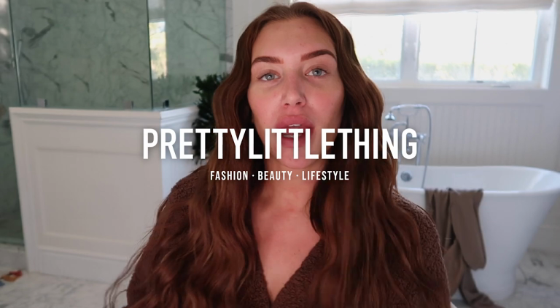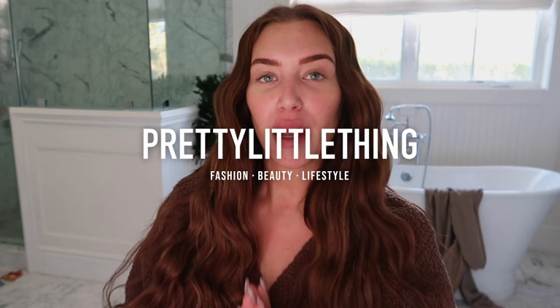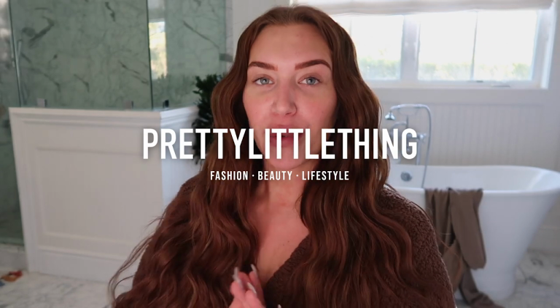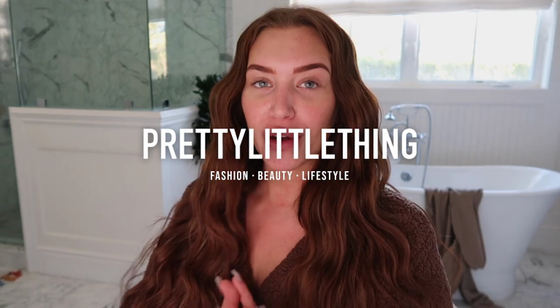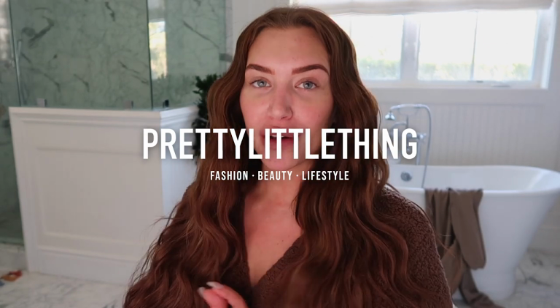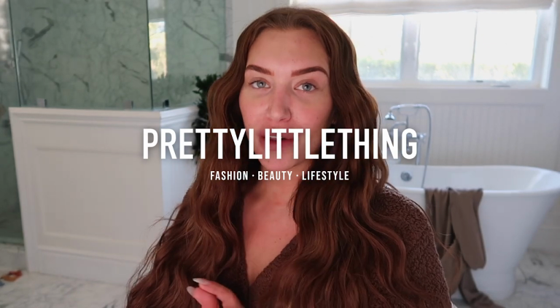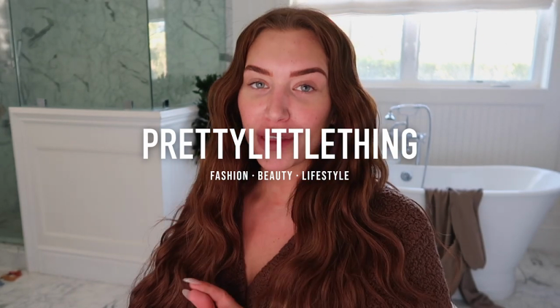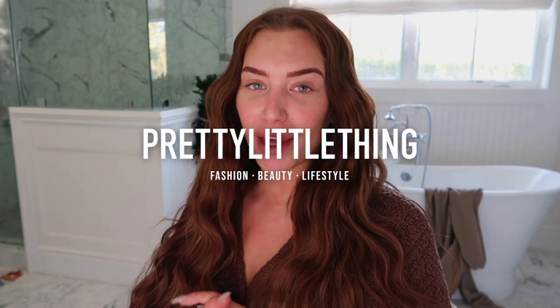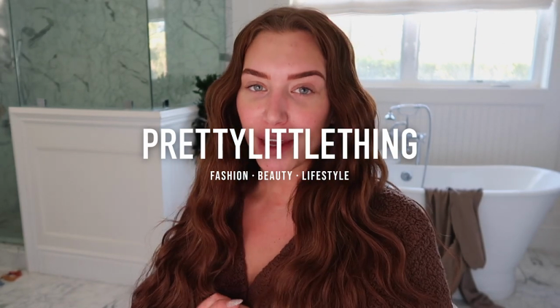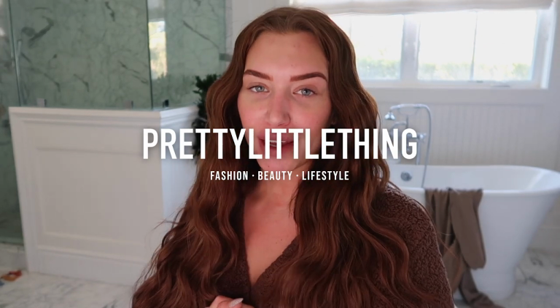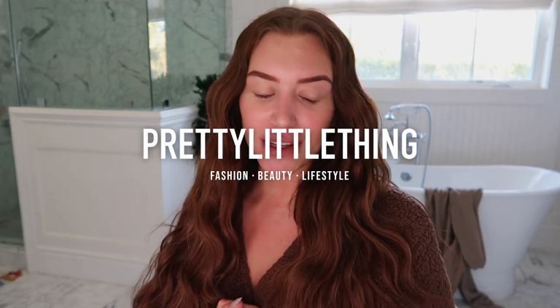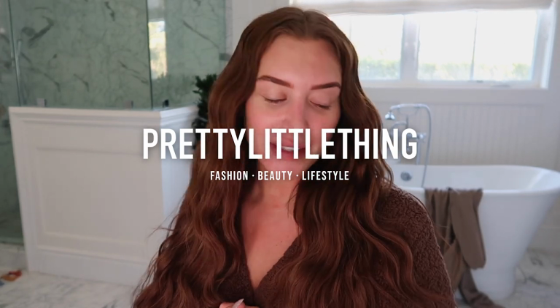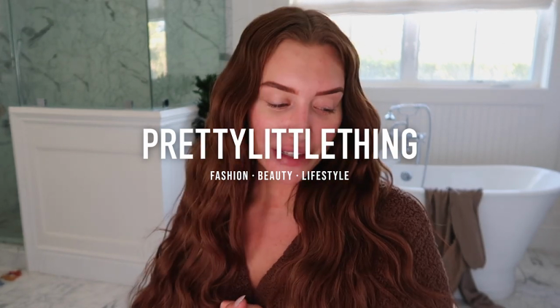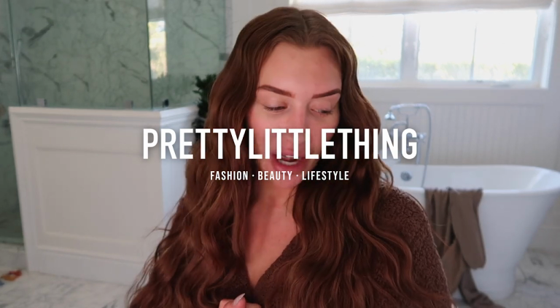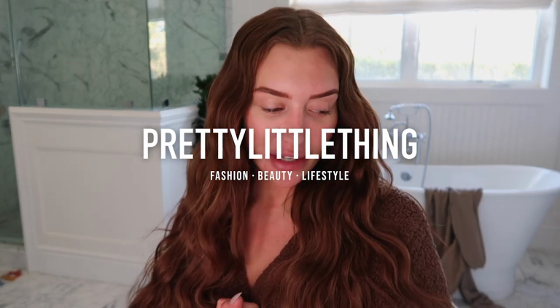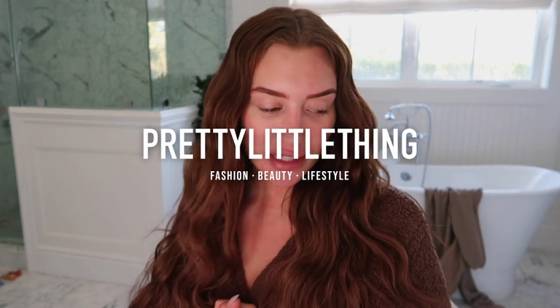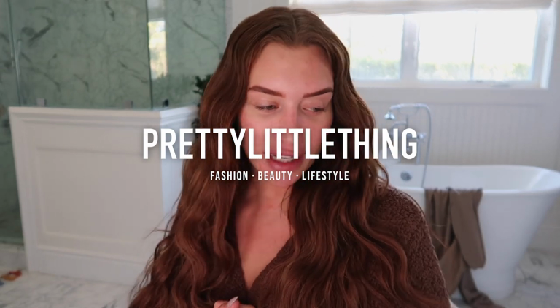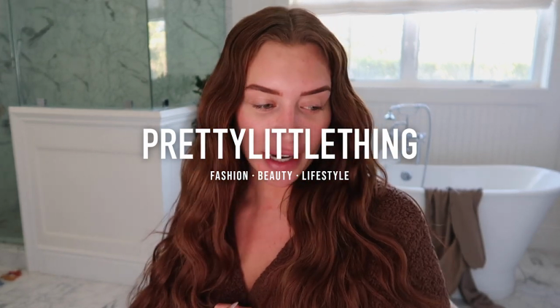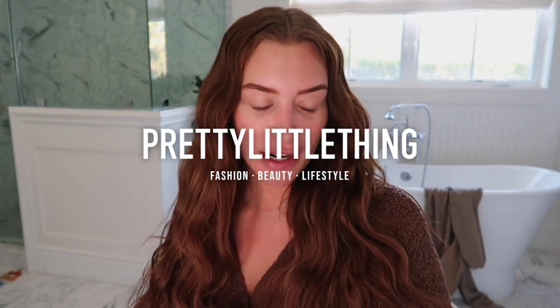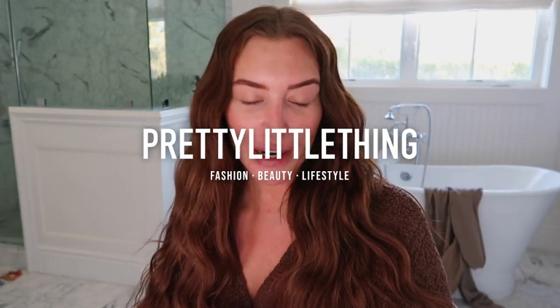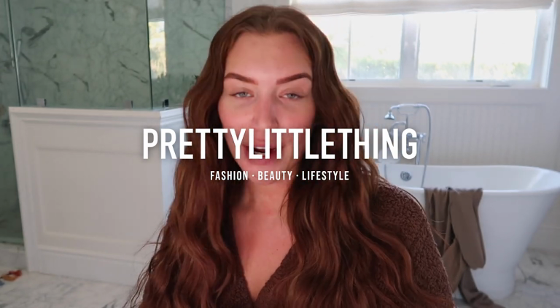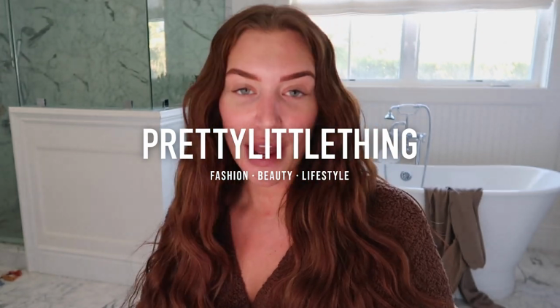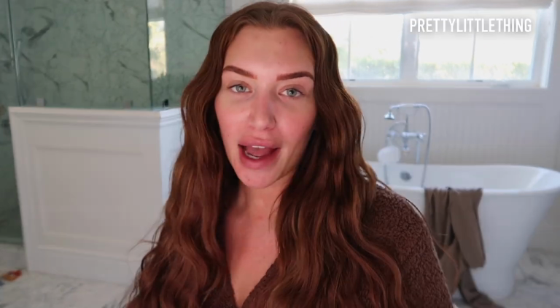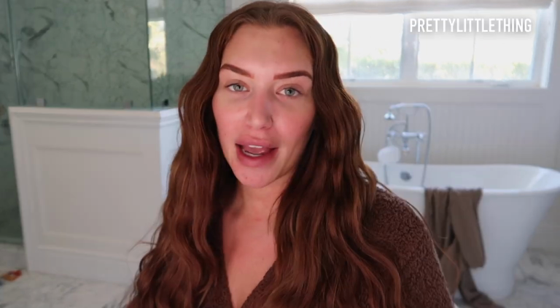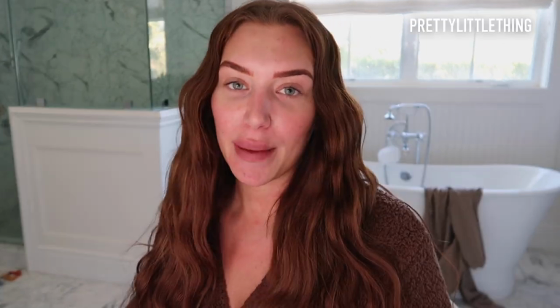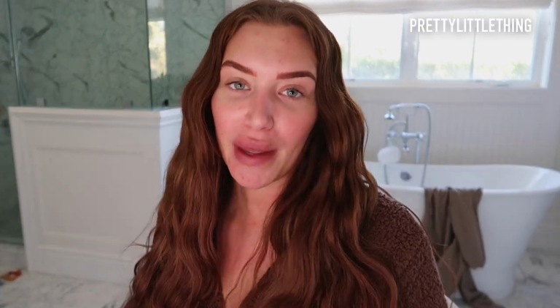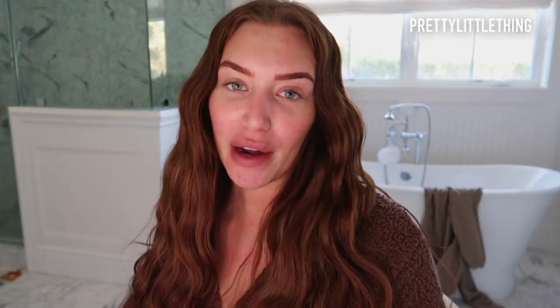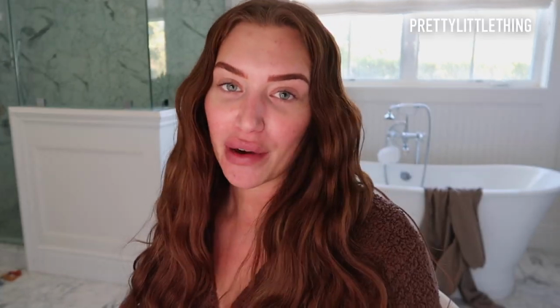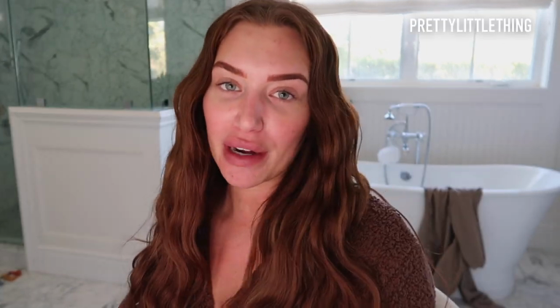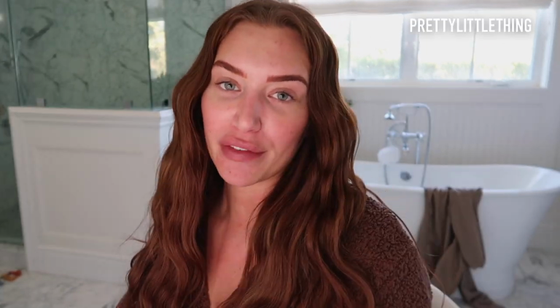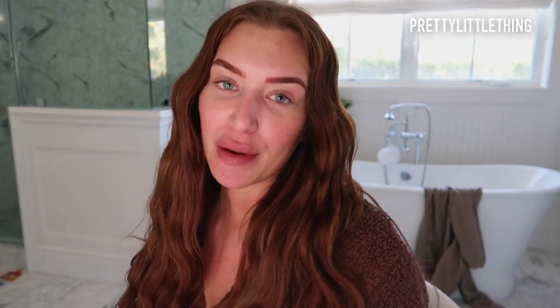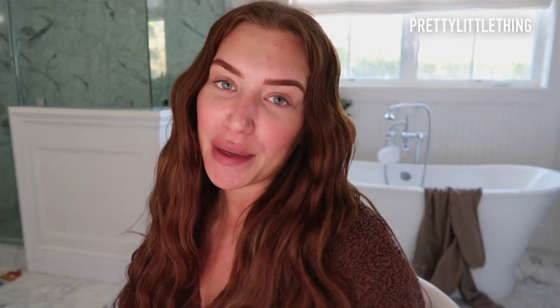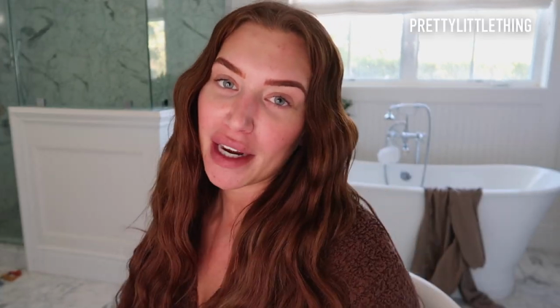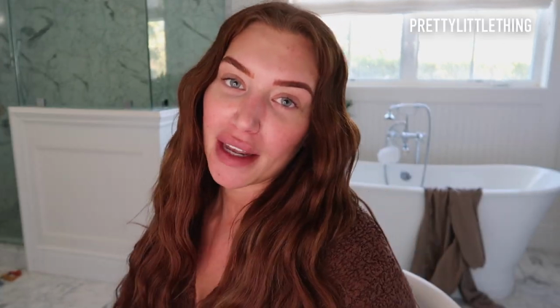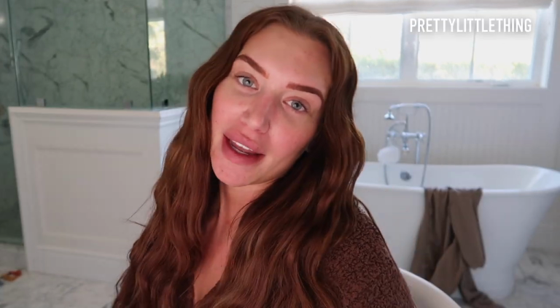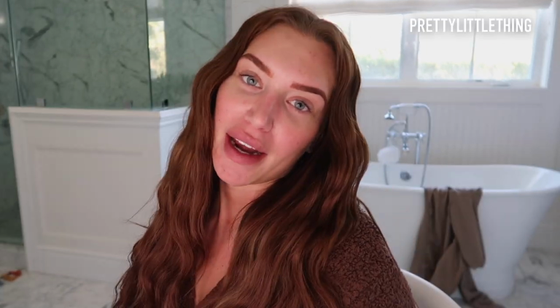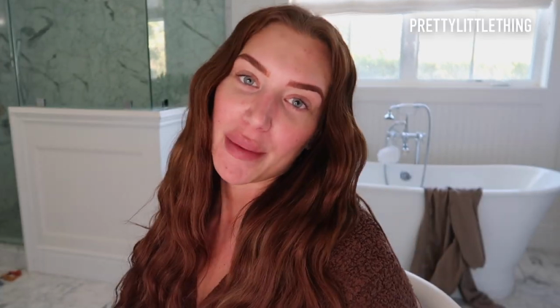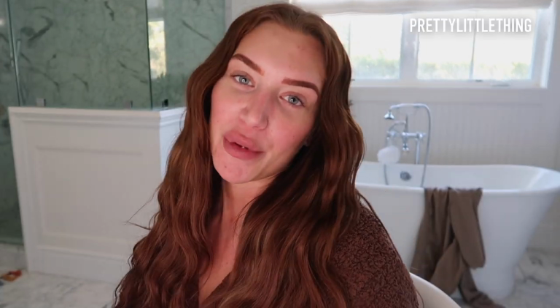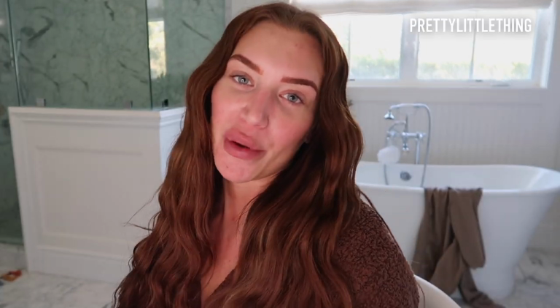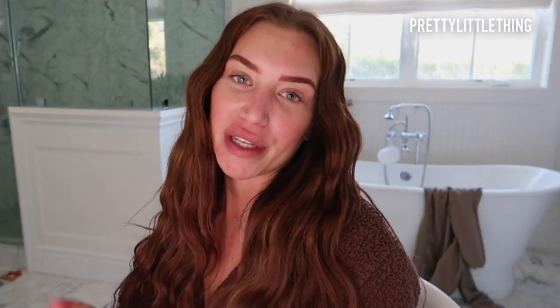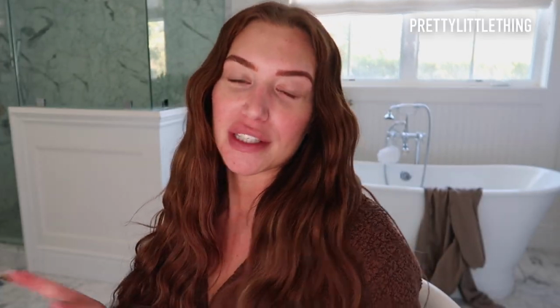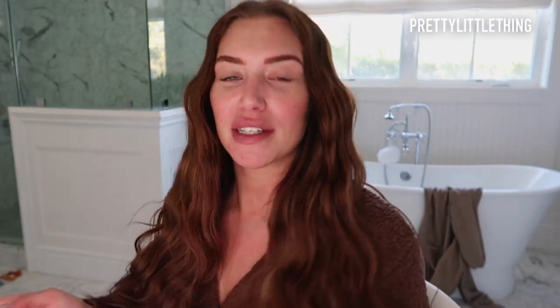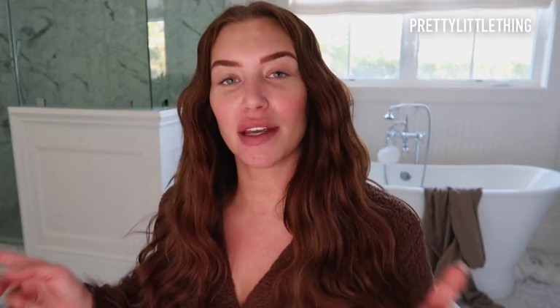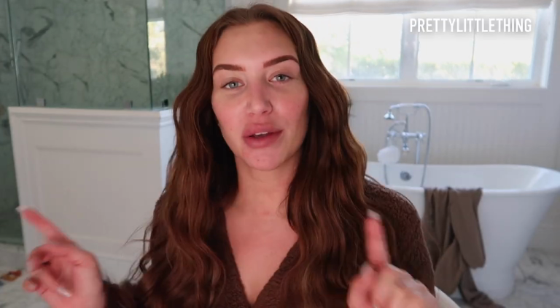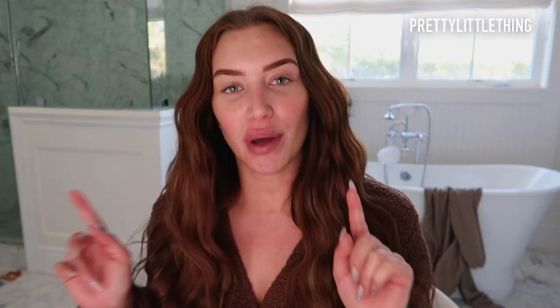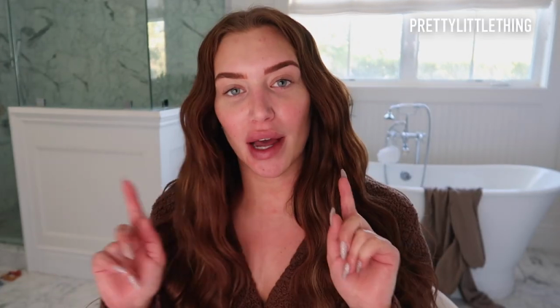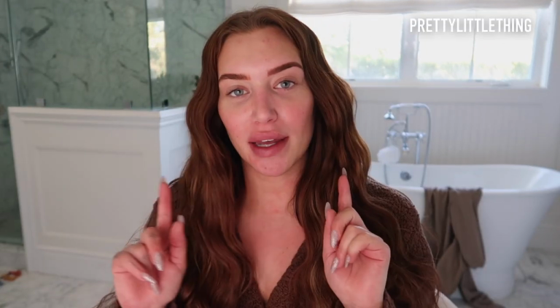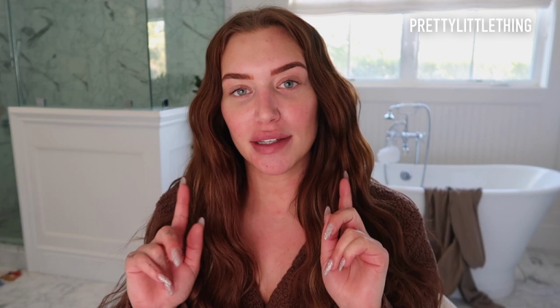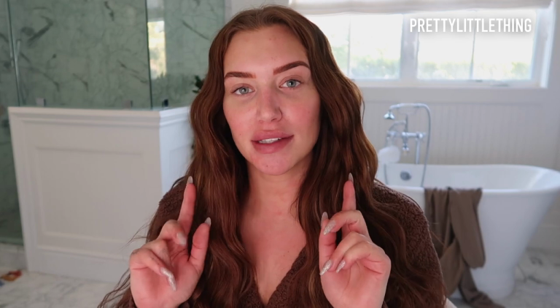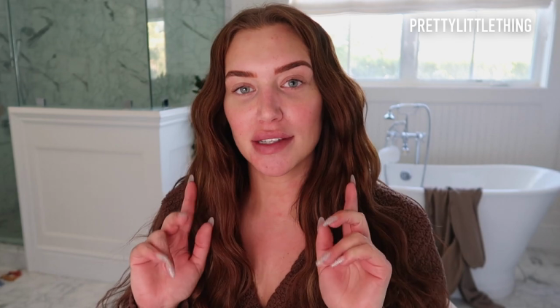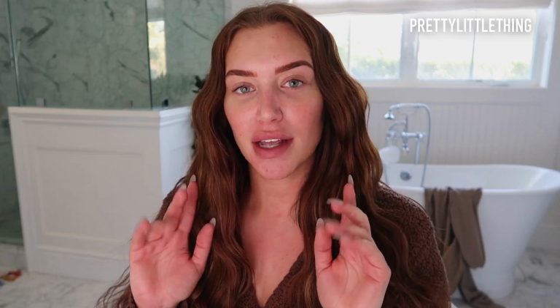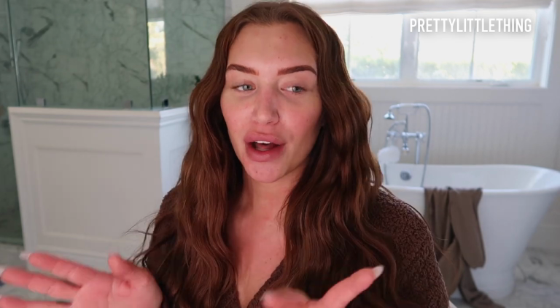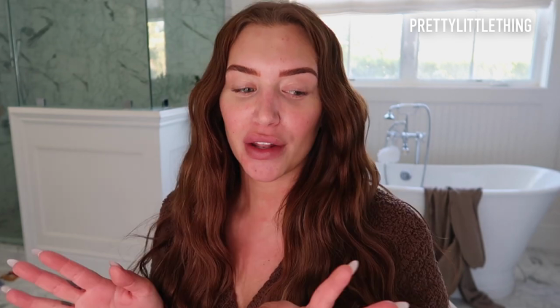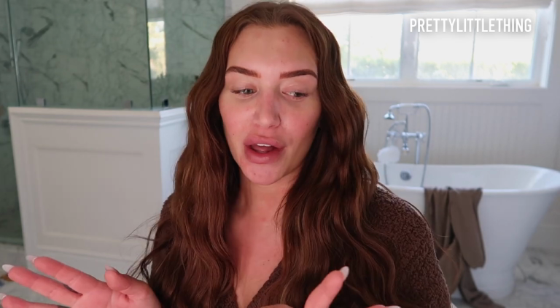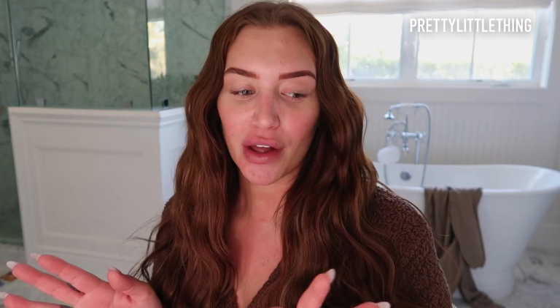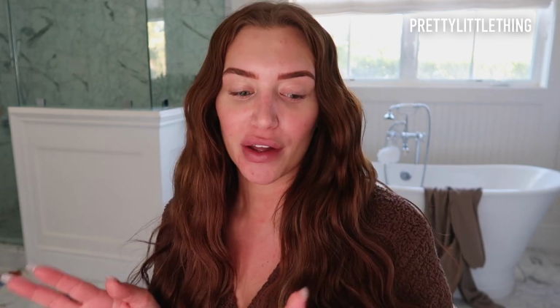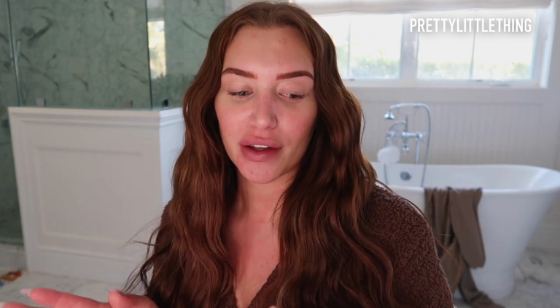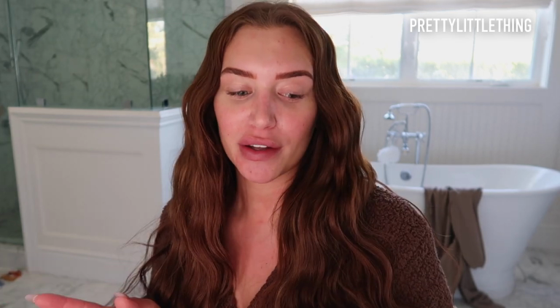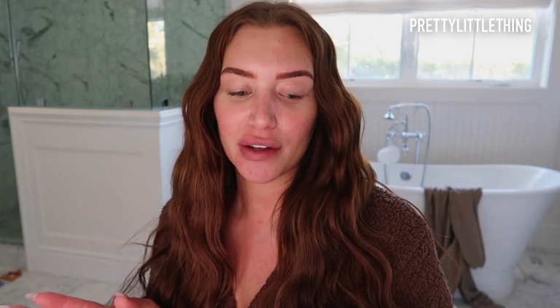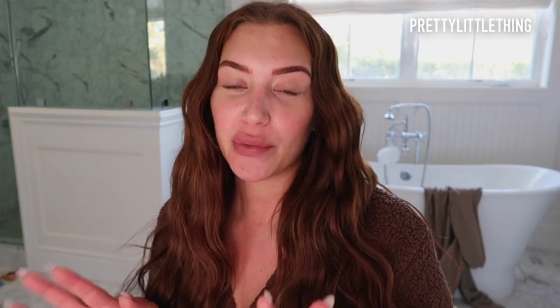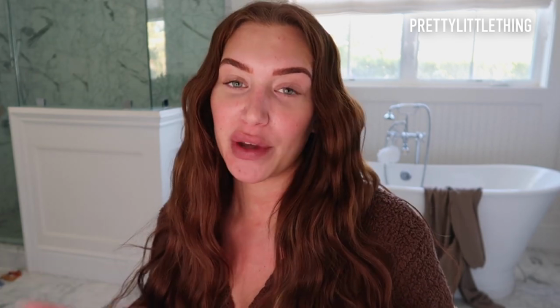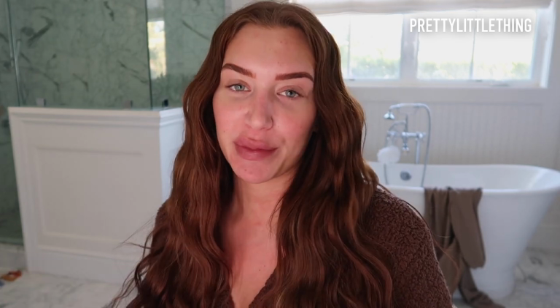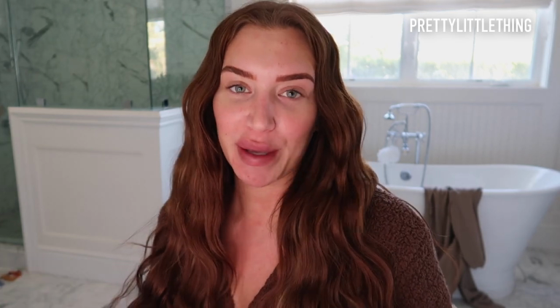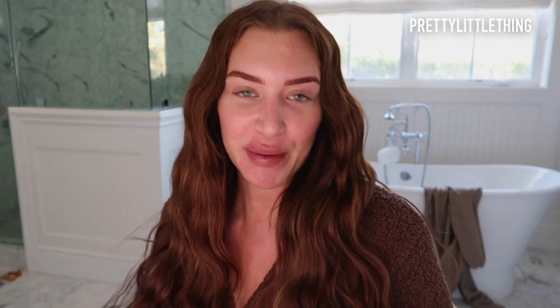Hey pretty little thing, it's Stas here. I am getting ready for a meeting and I'm going to take you guys along with me.